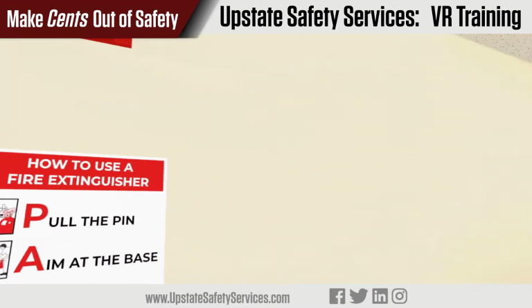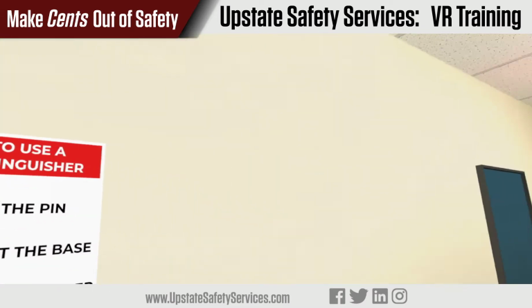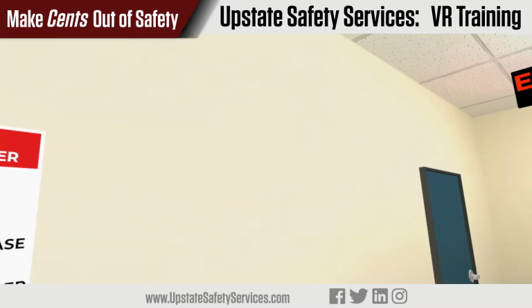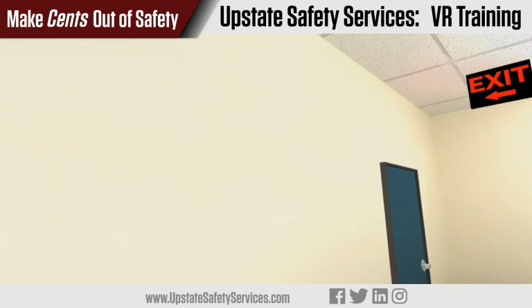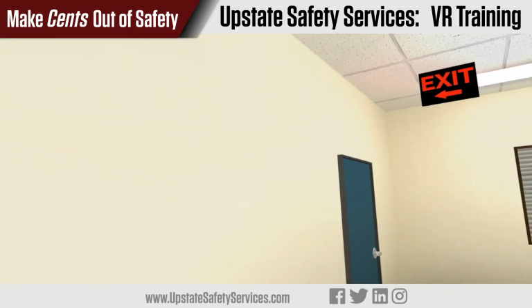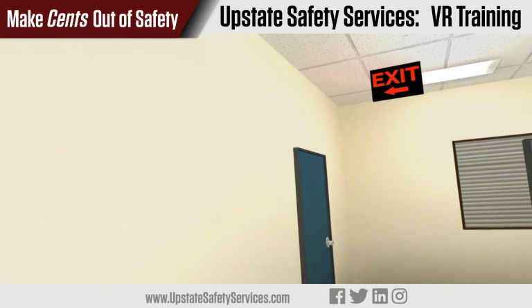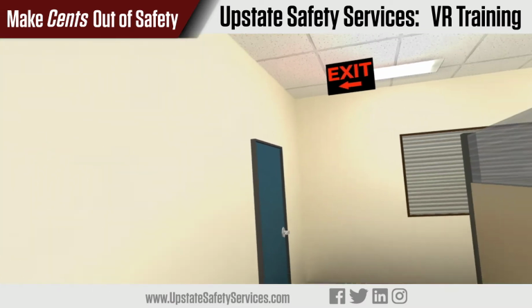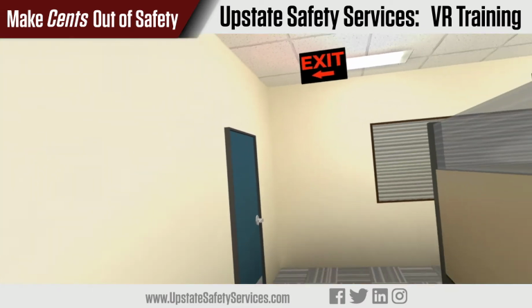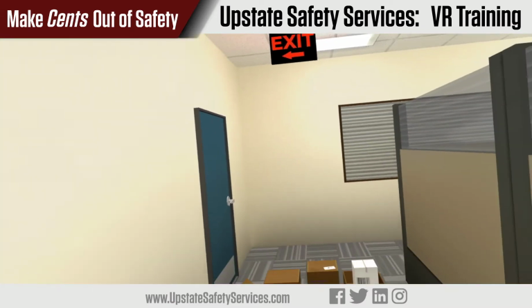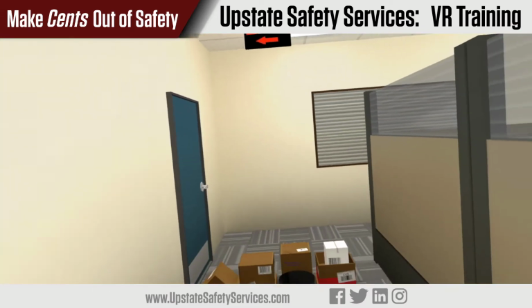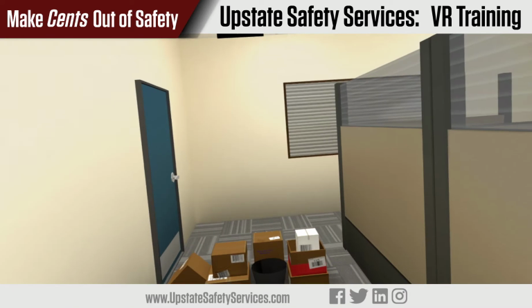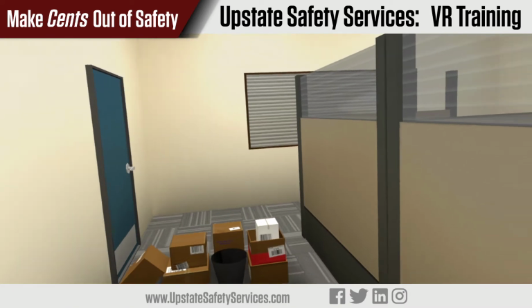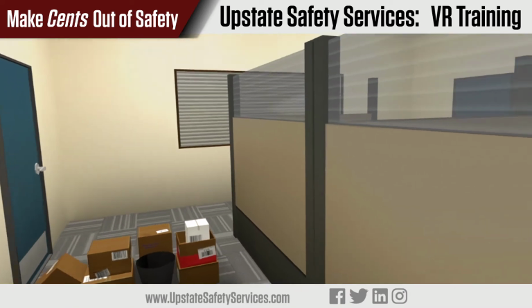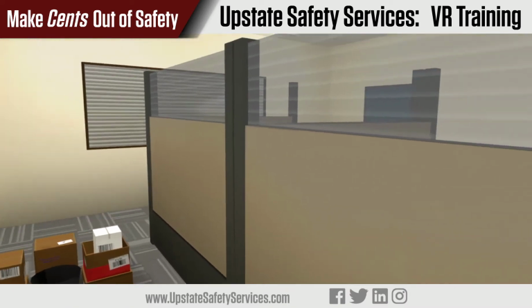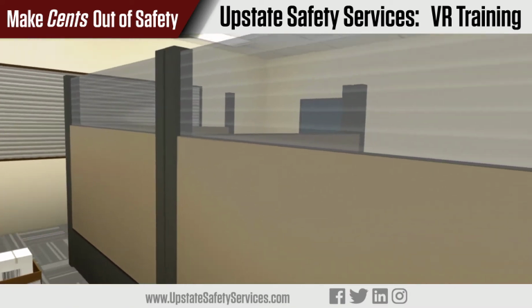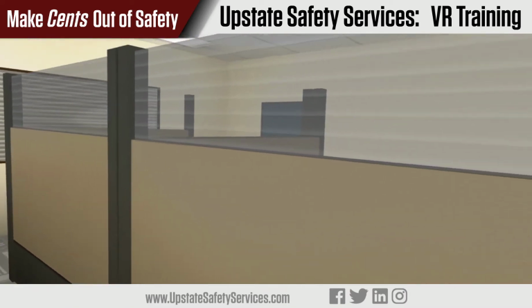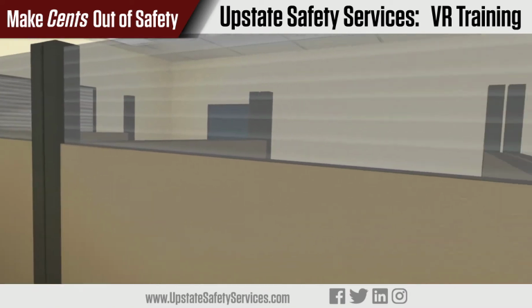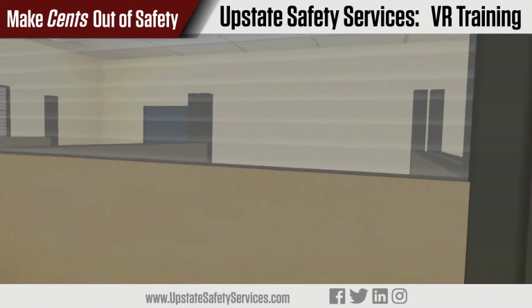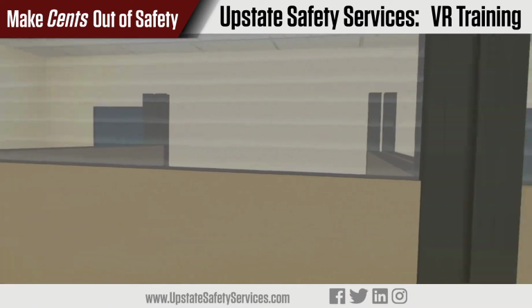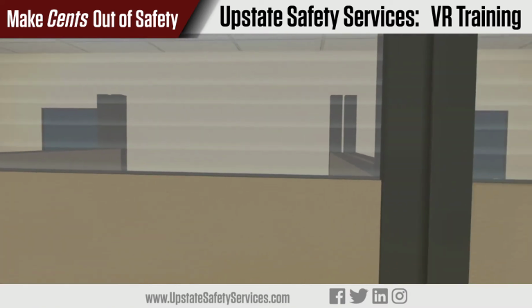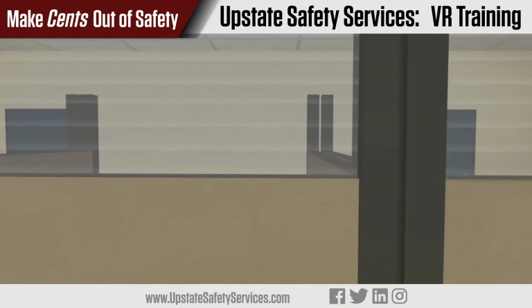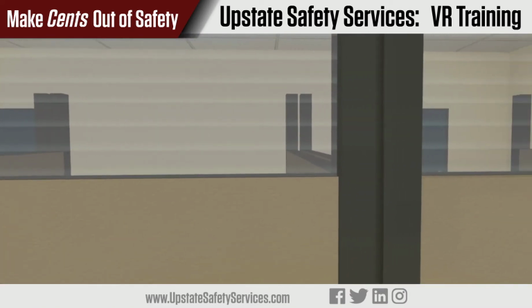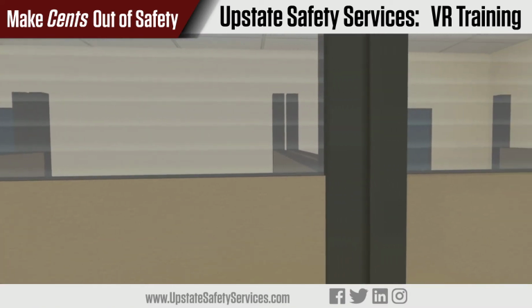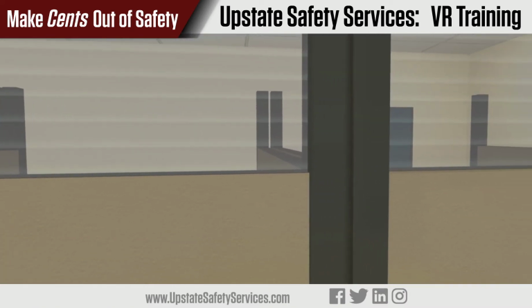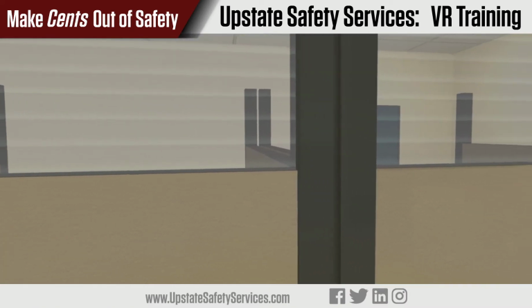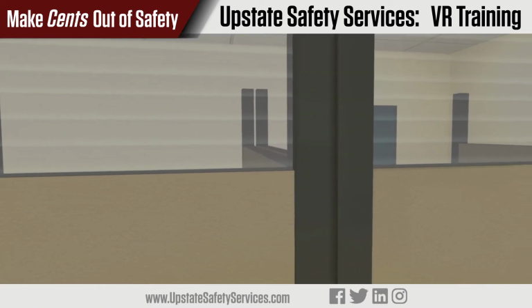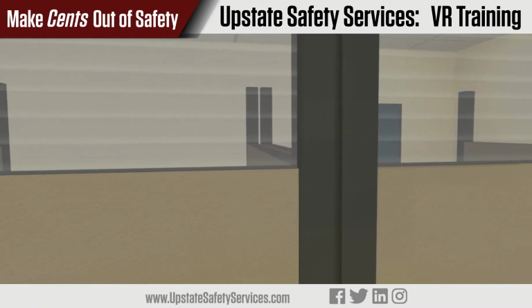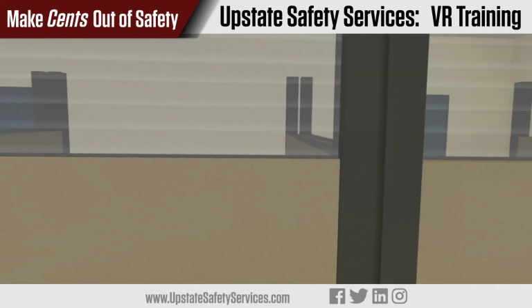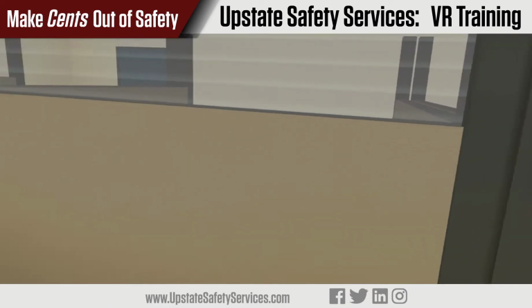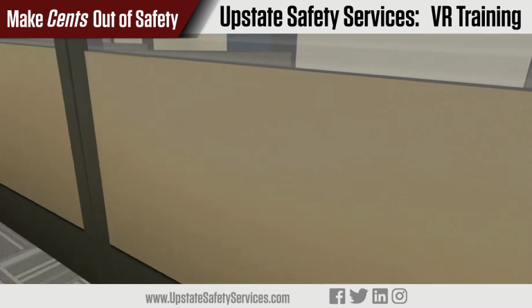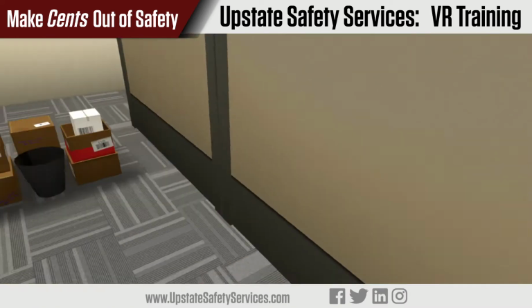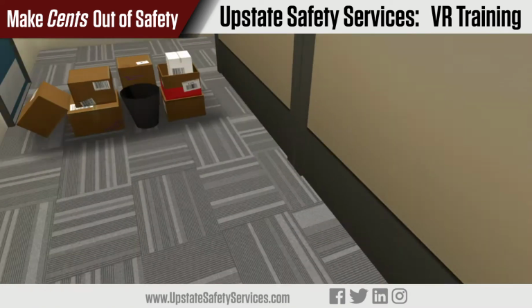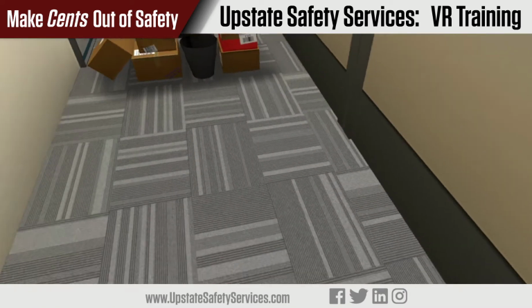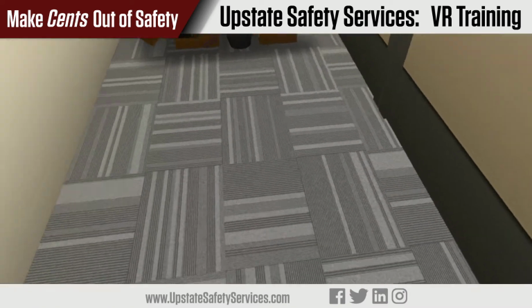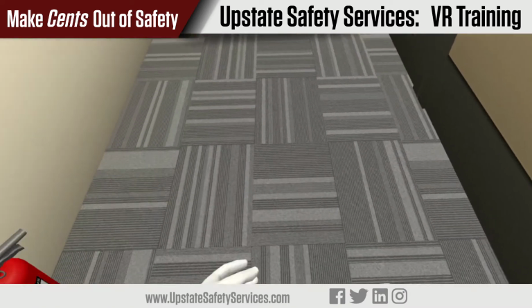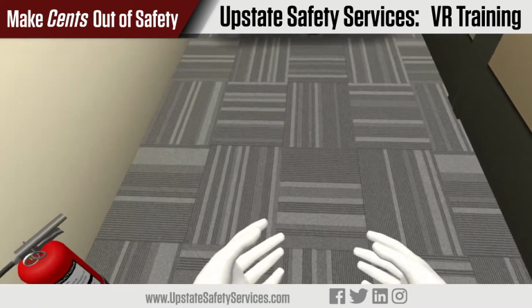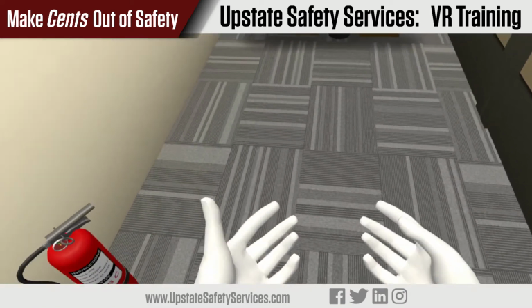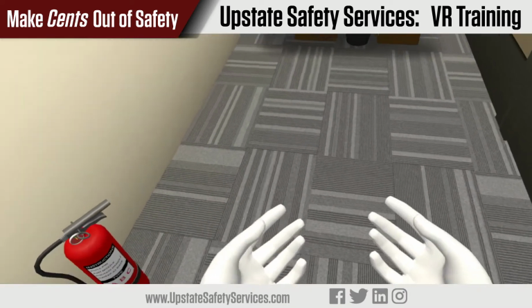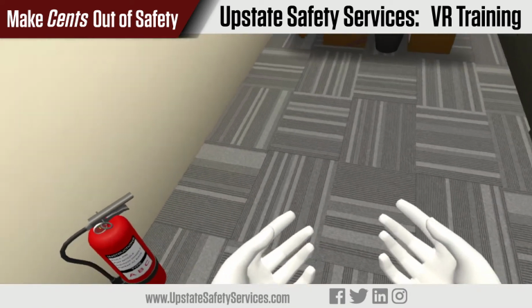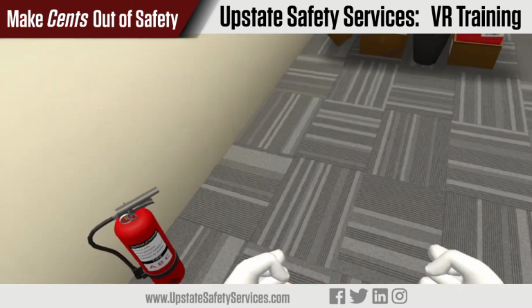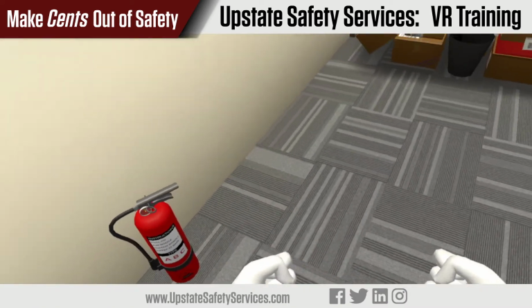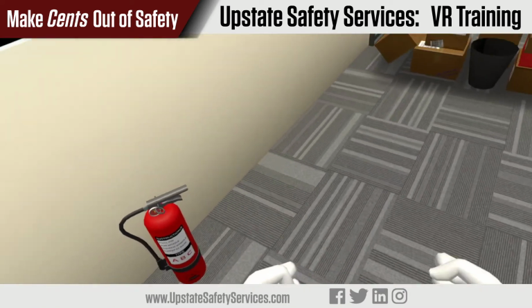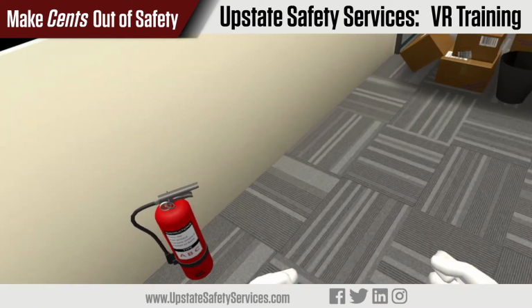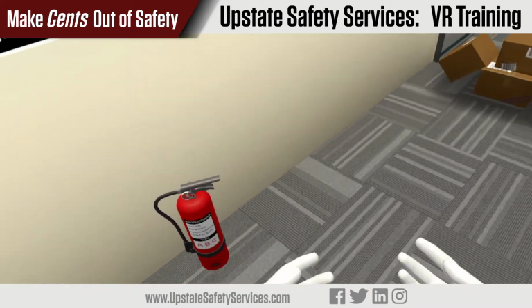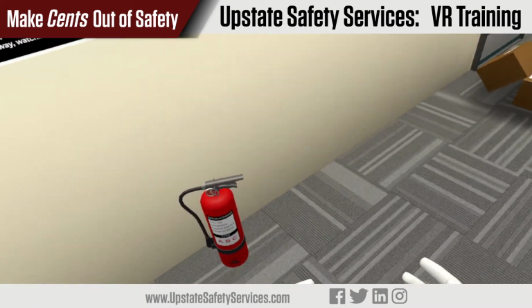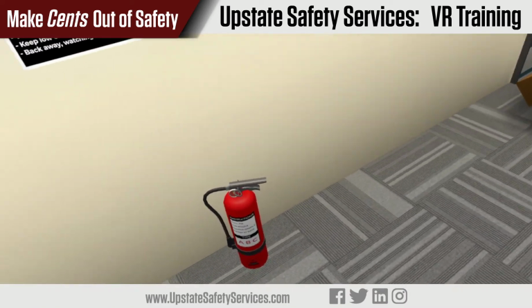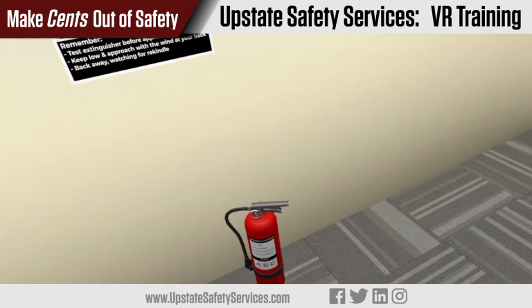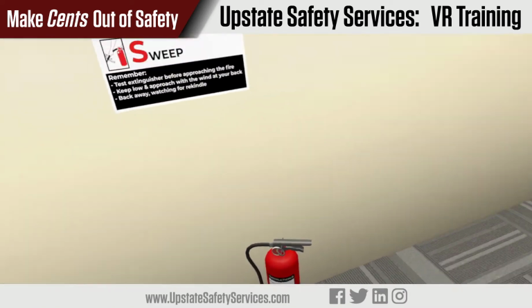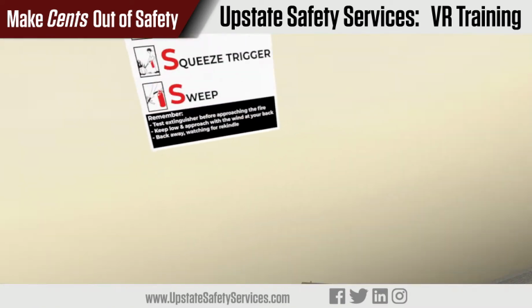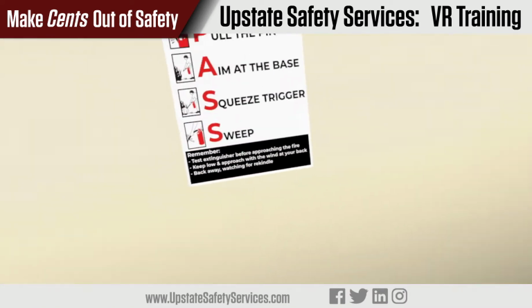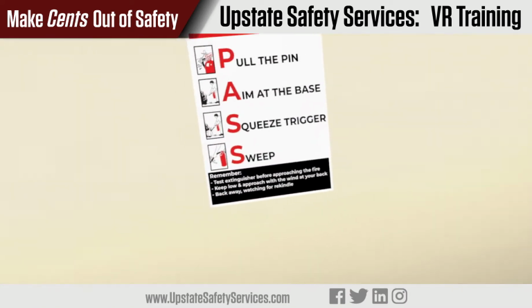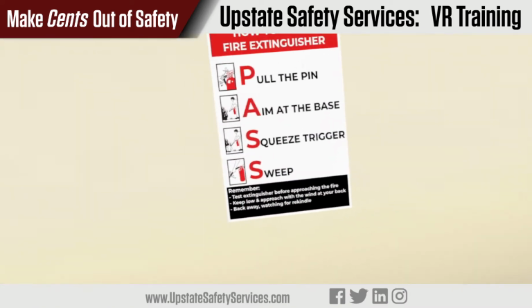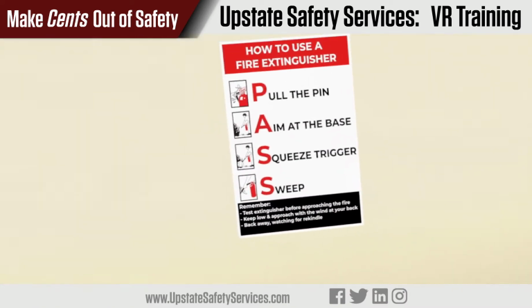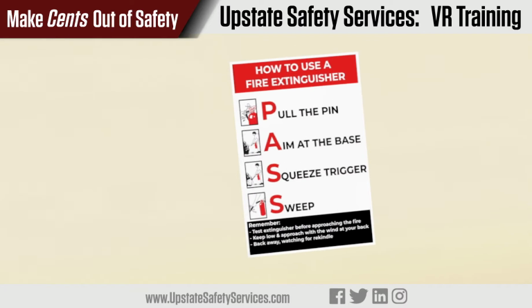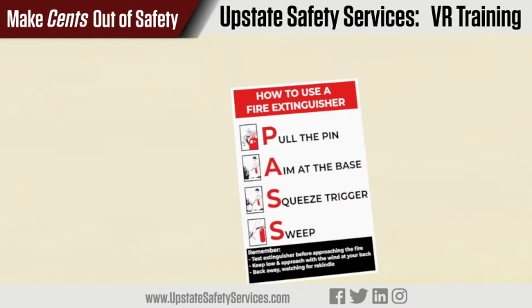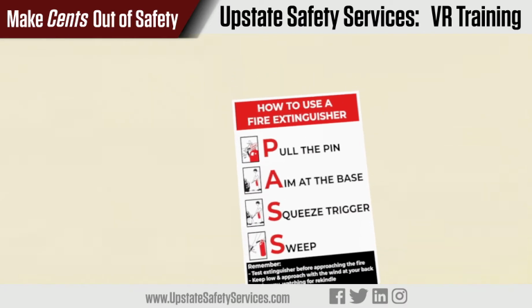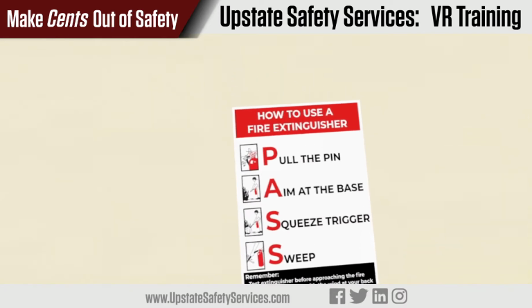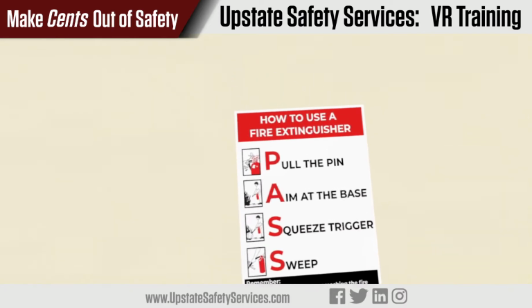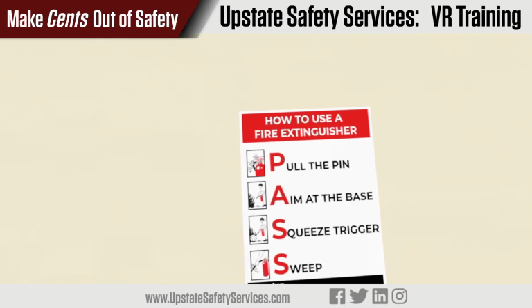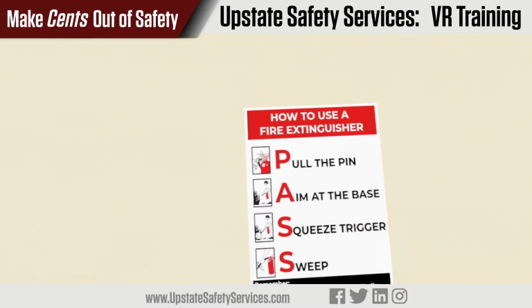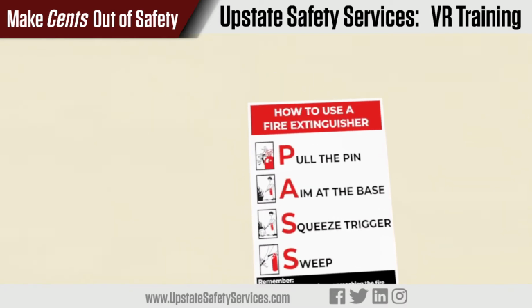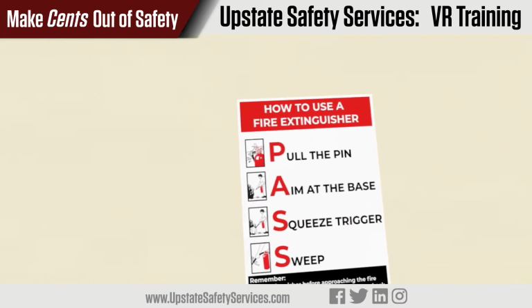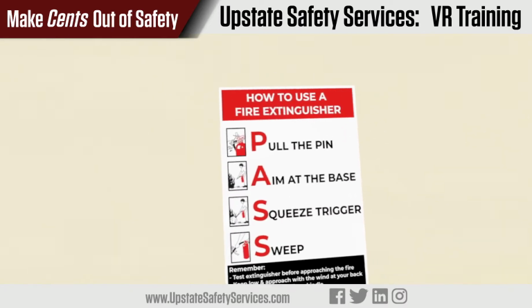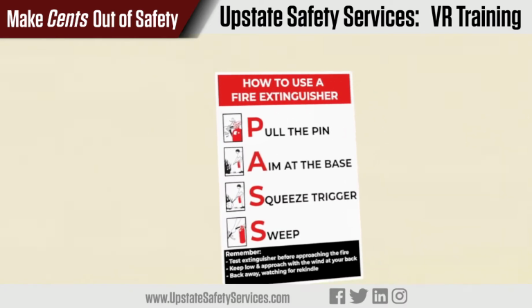A fire extinguisher is only meant to put out early stage fires. Always remember to pull the nearest fire alarm and exit the location as soon as possible.